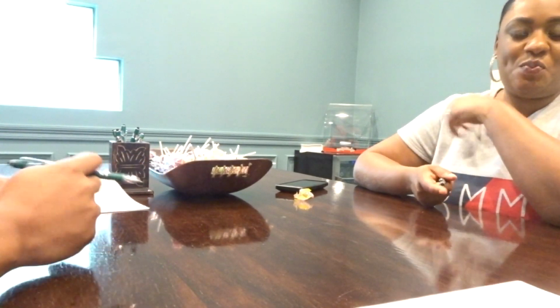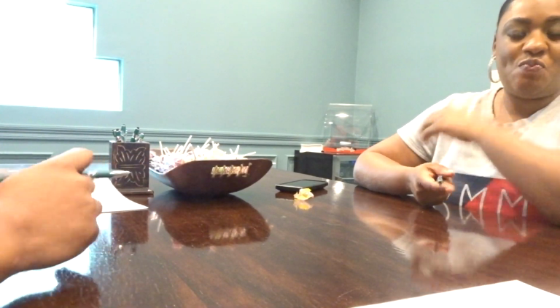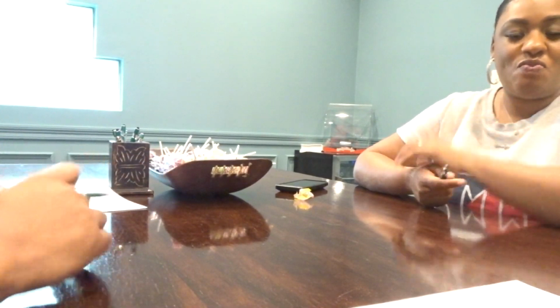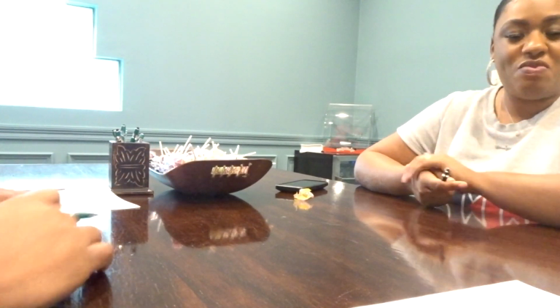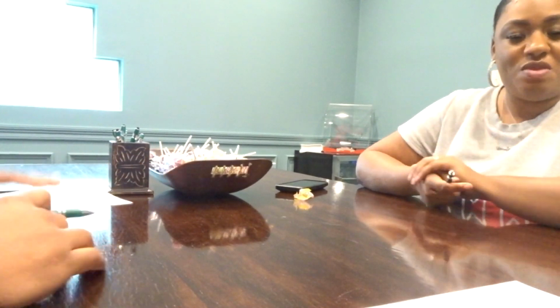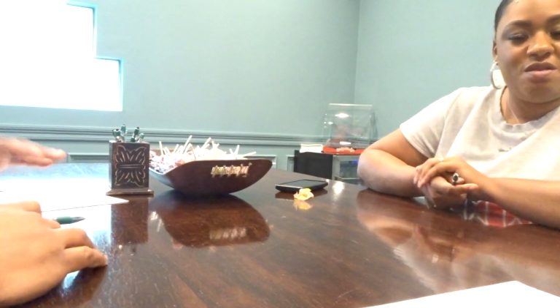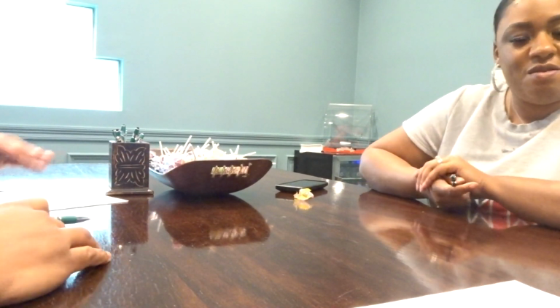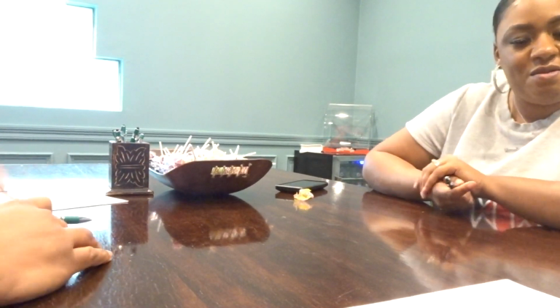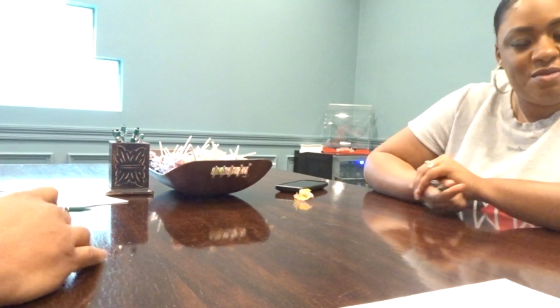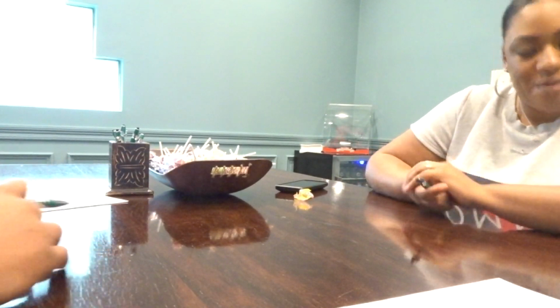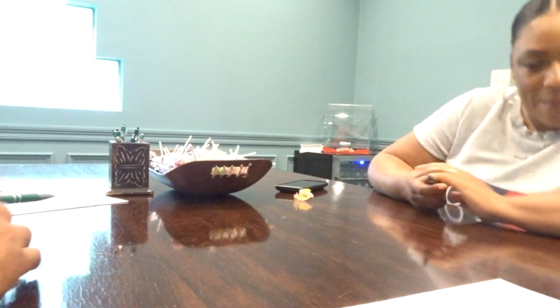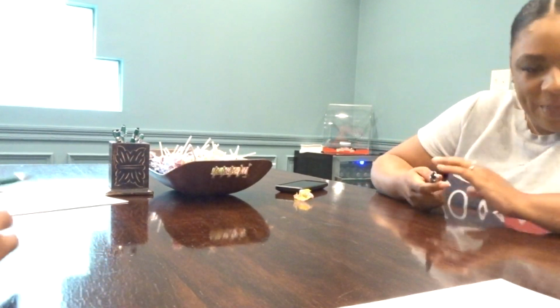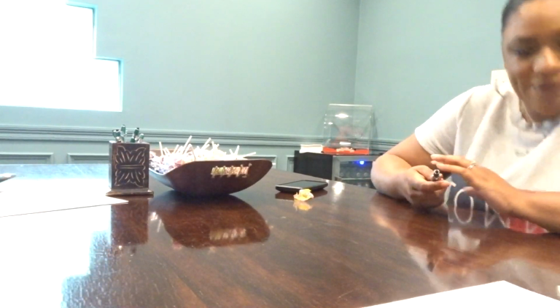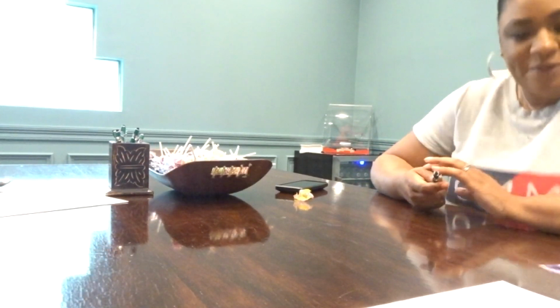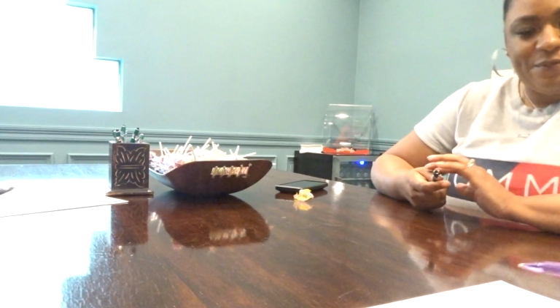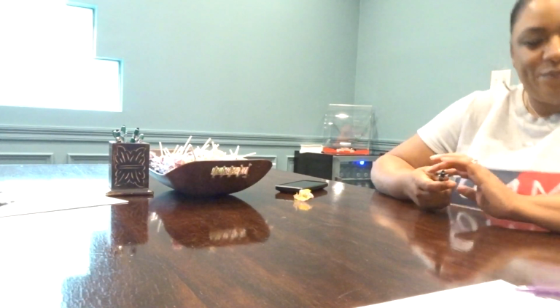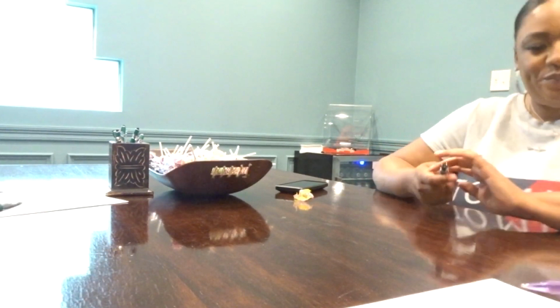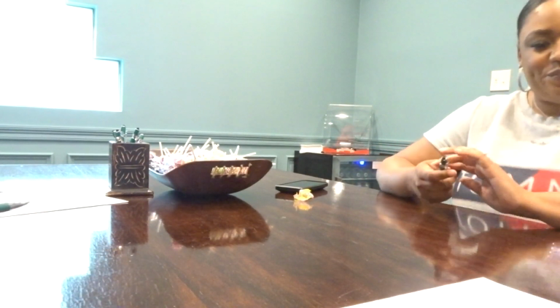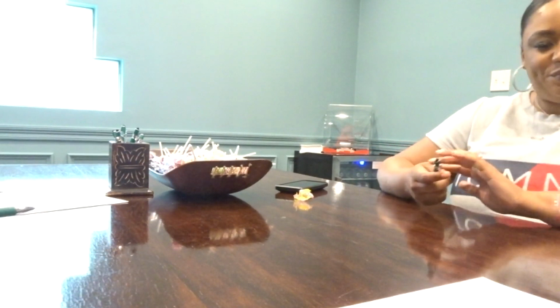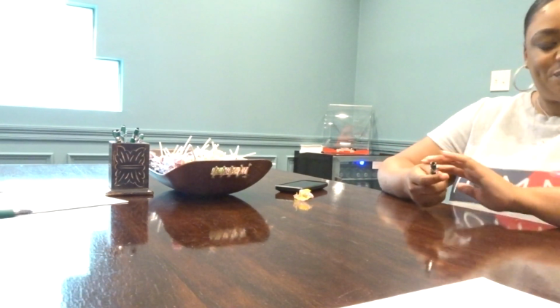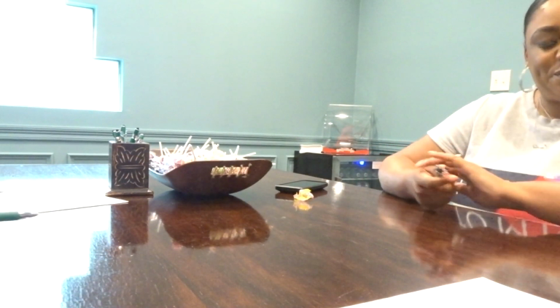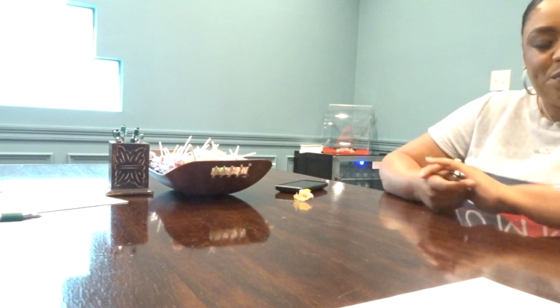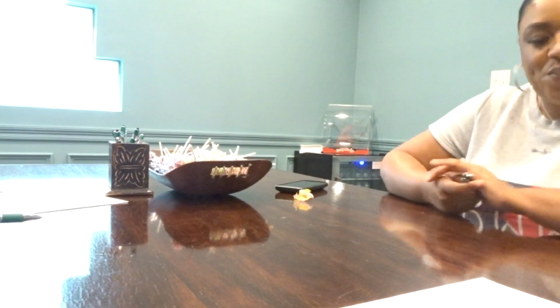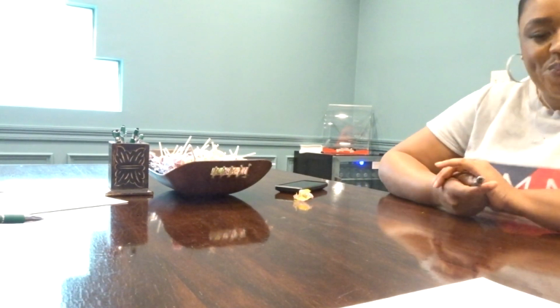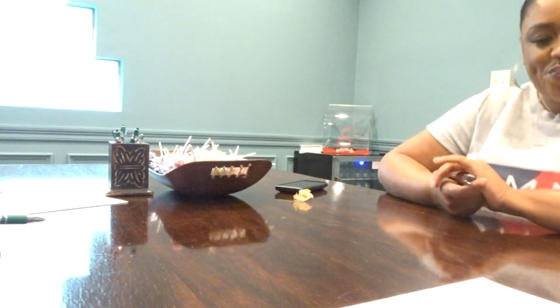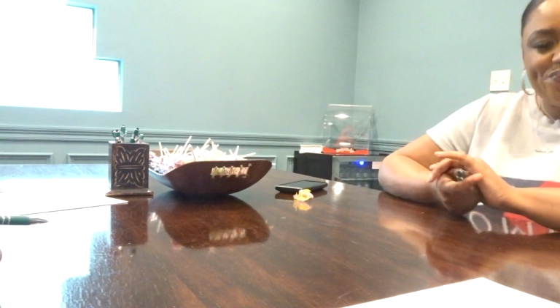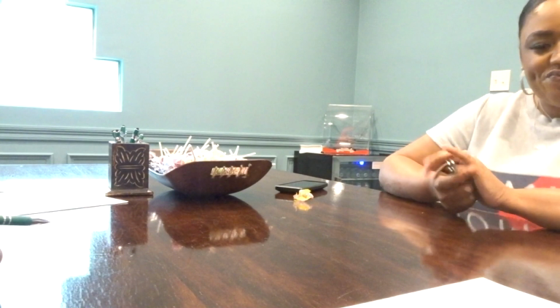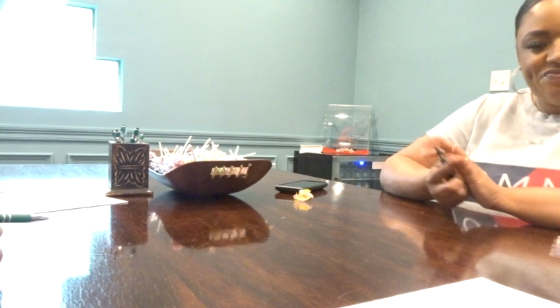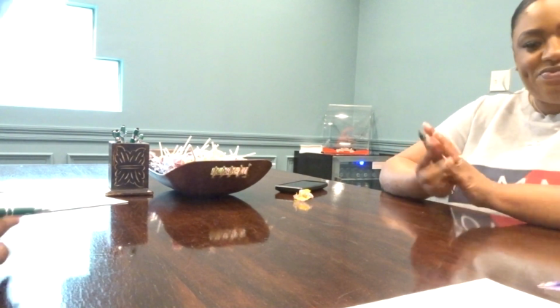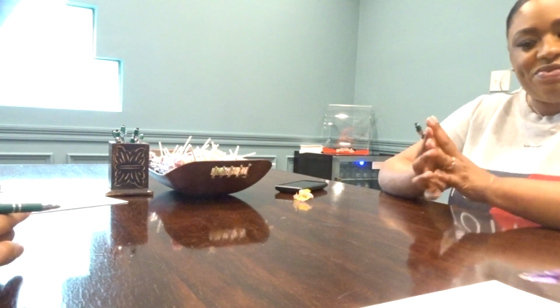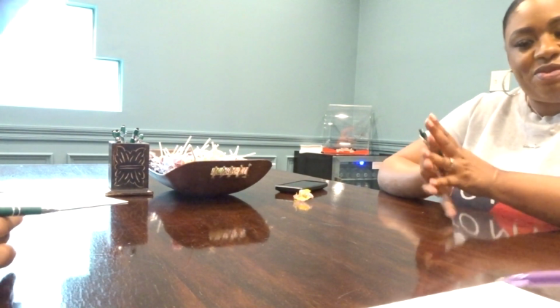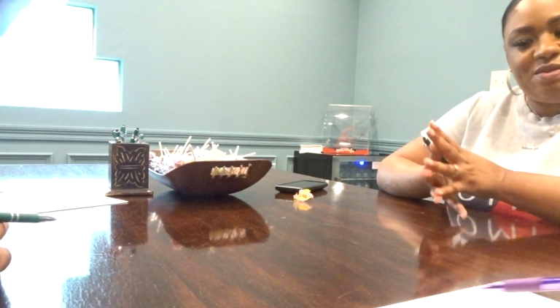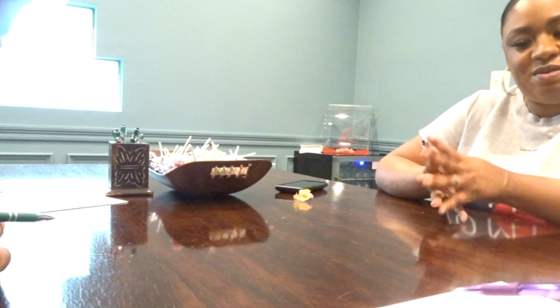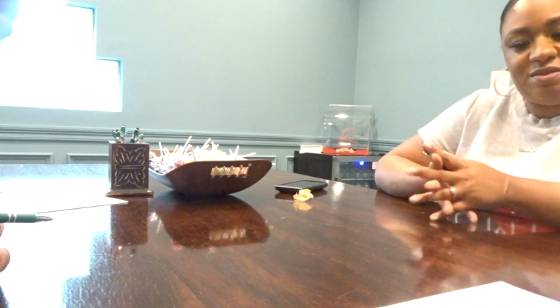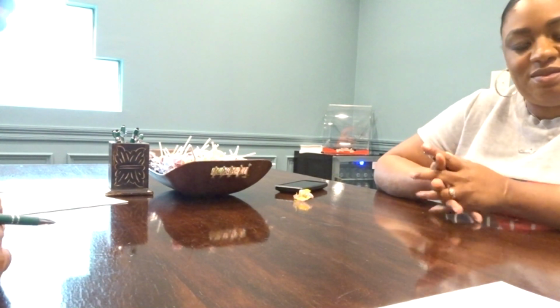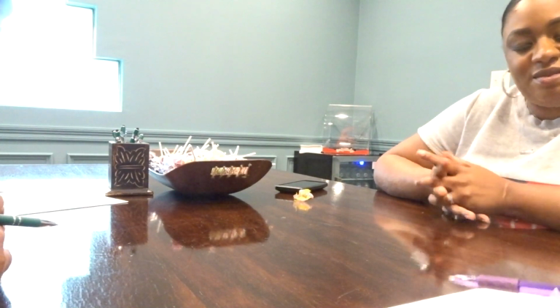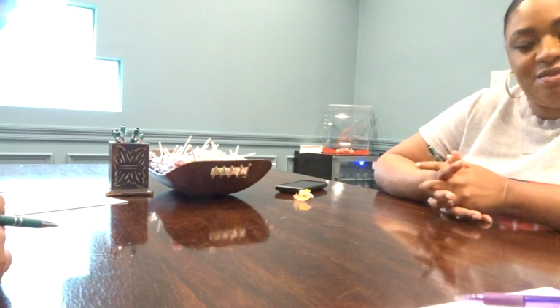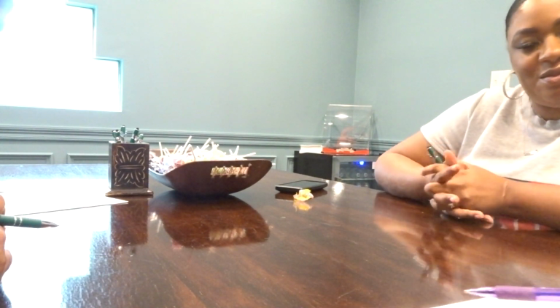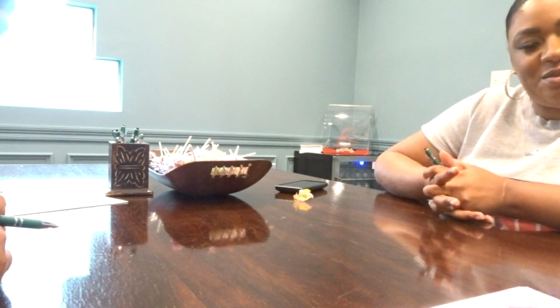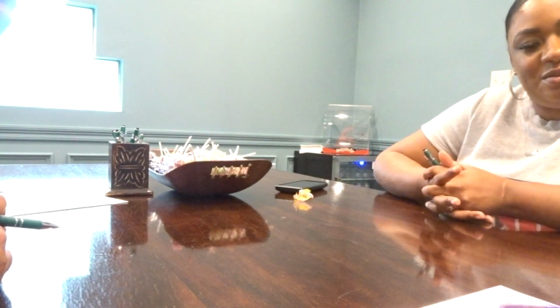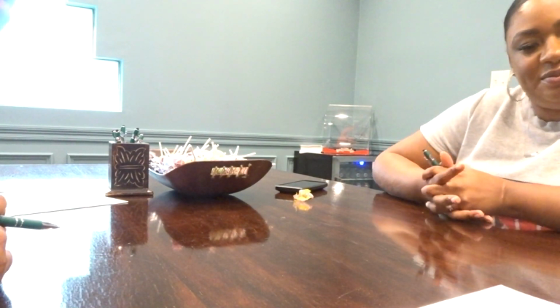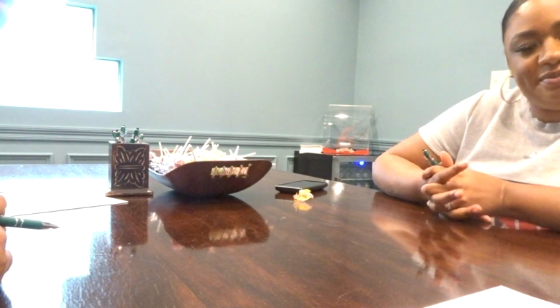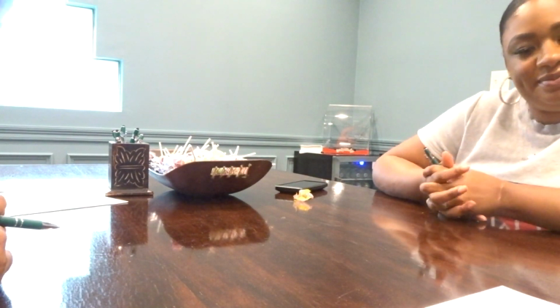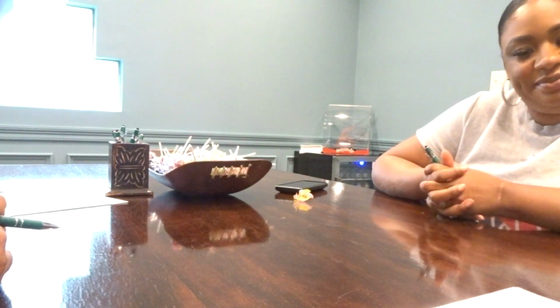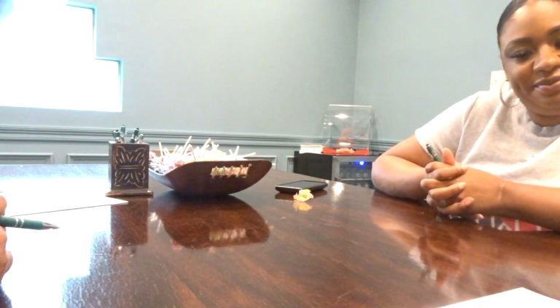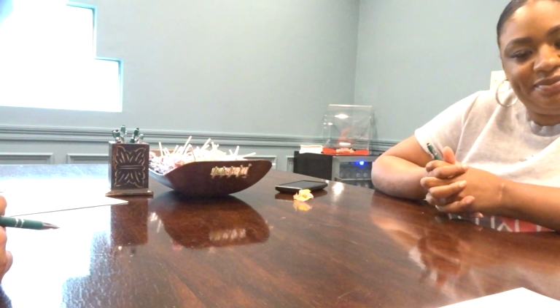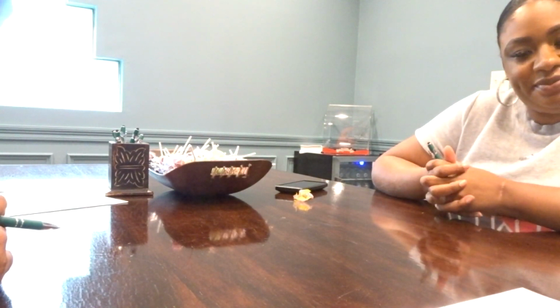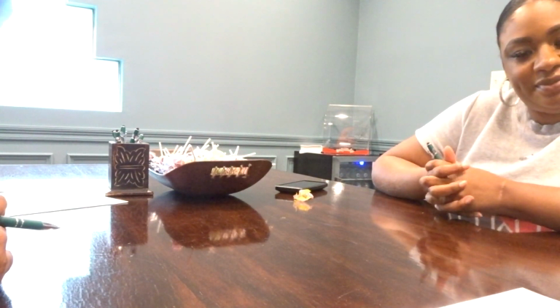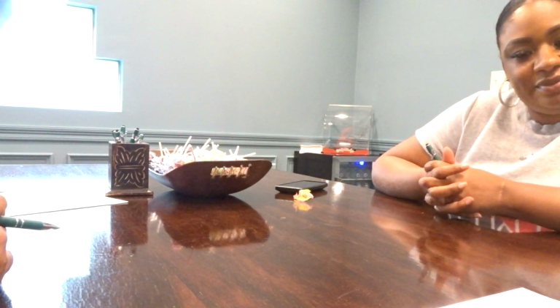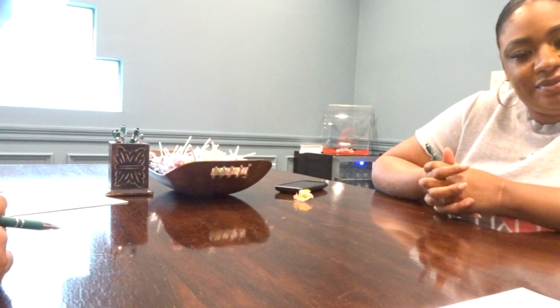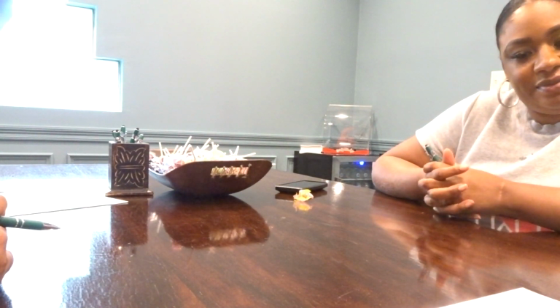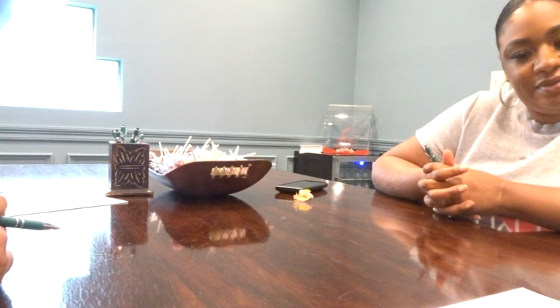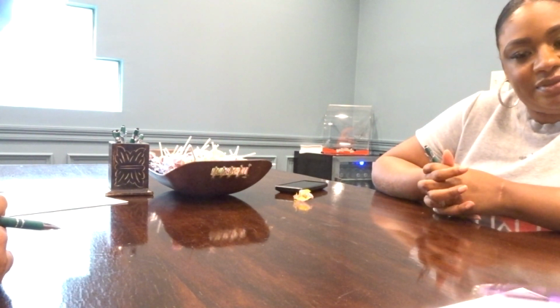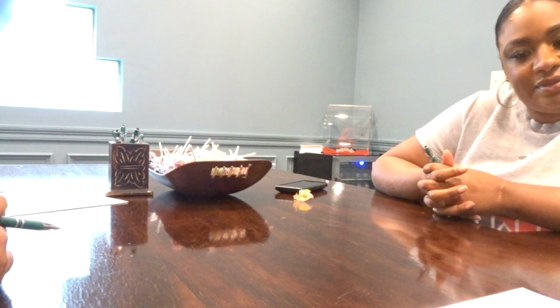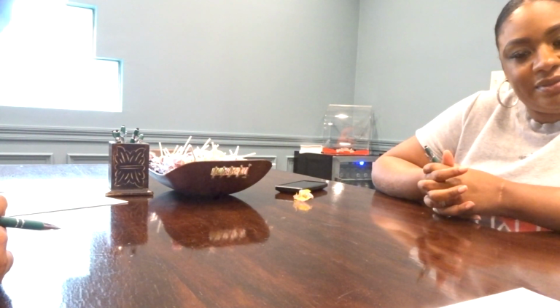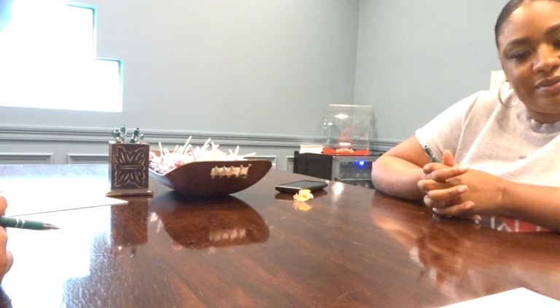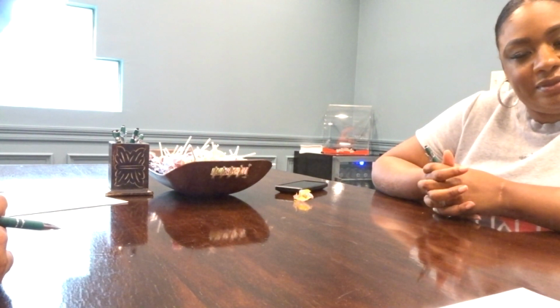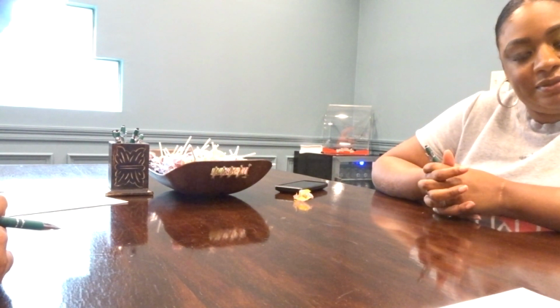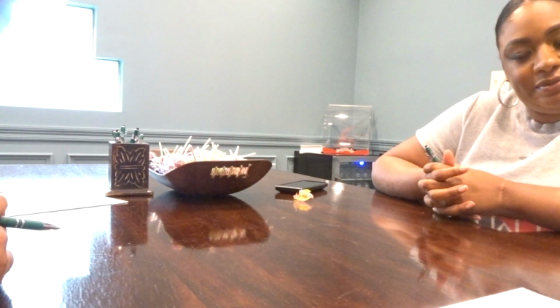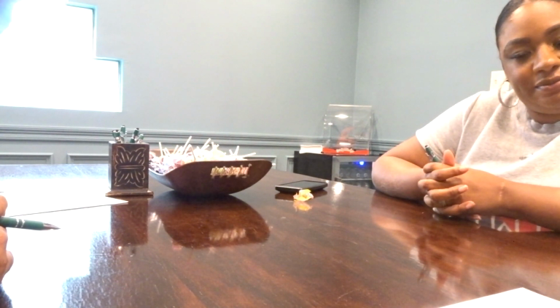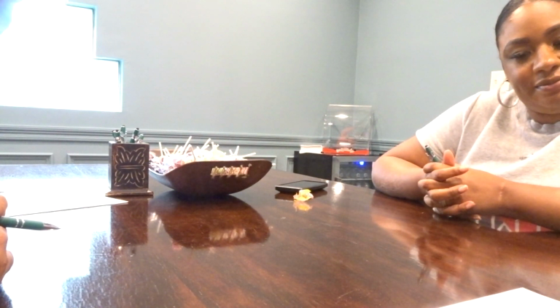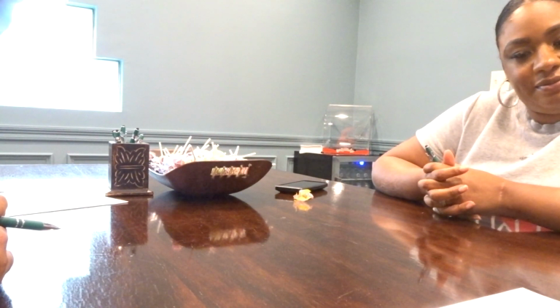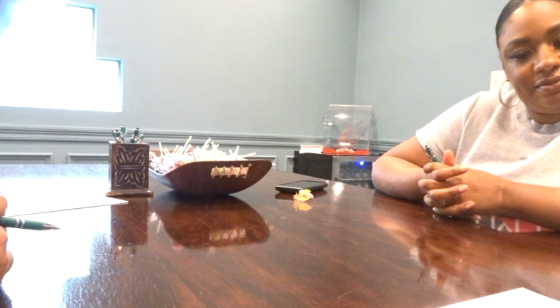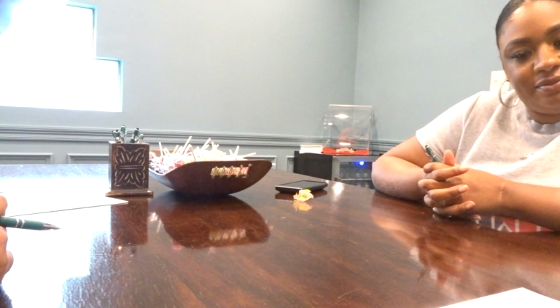This is your closing disclosure — you've probably seen it a few times. It goes over today's date, the property address...